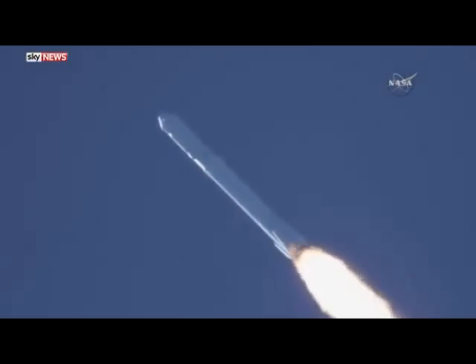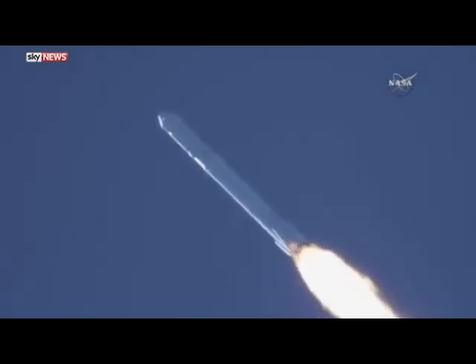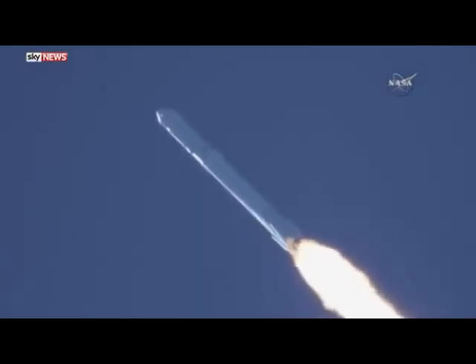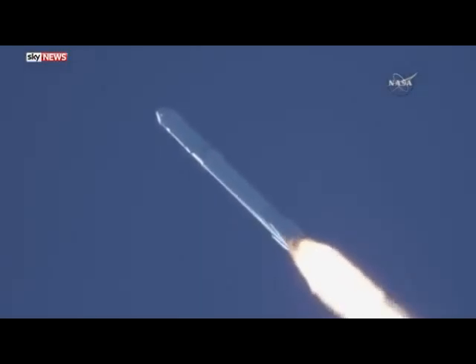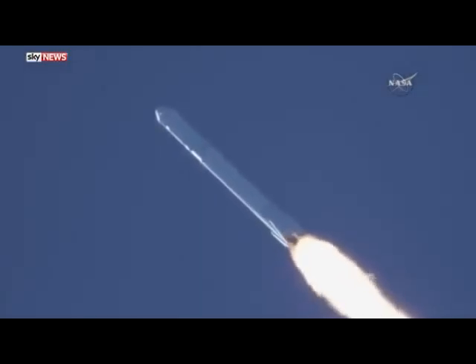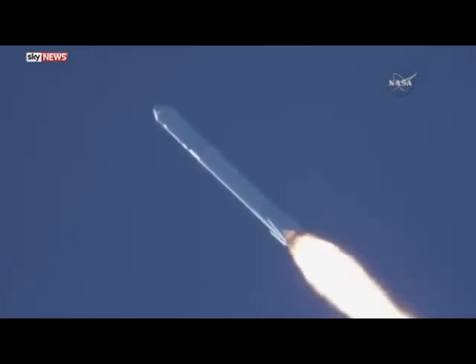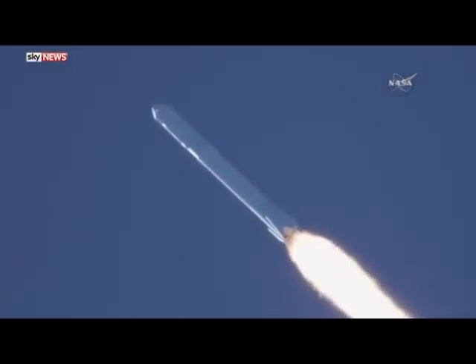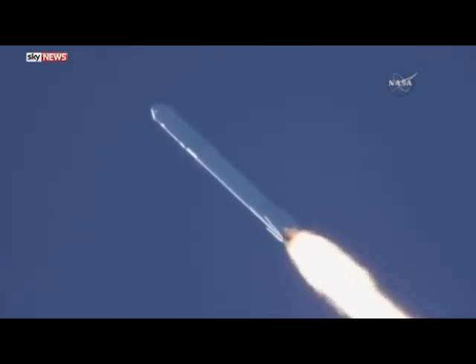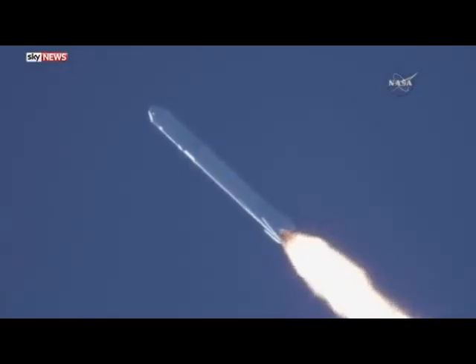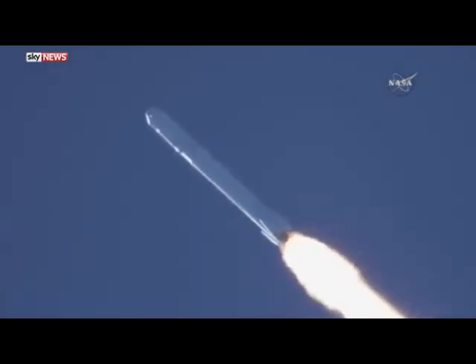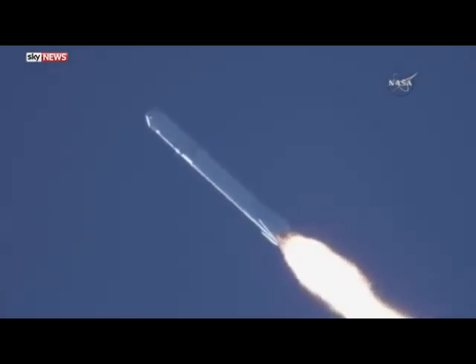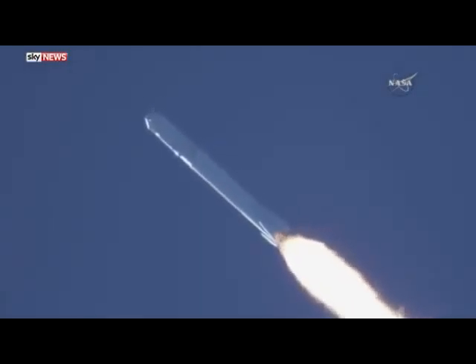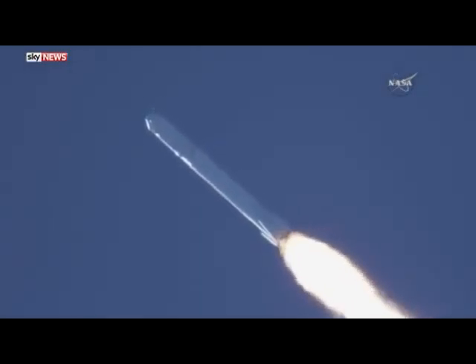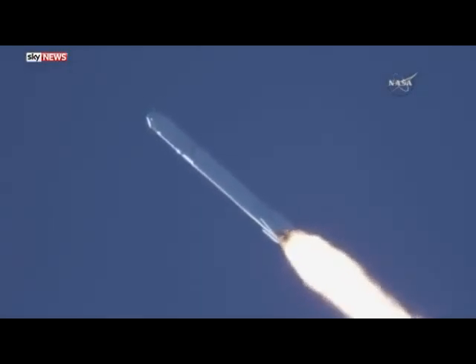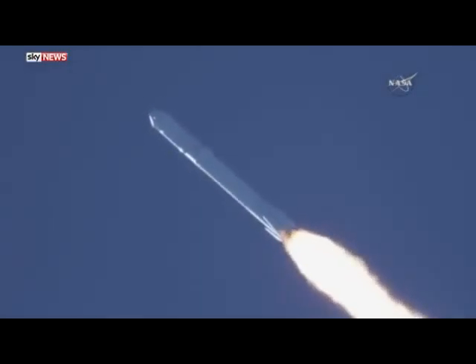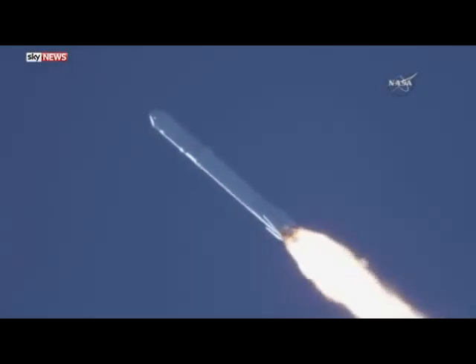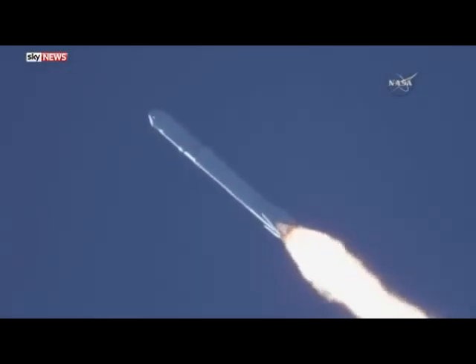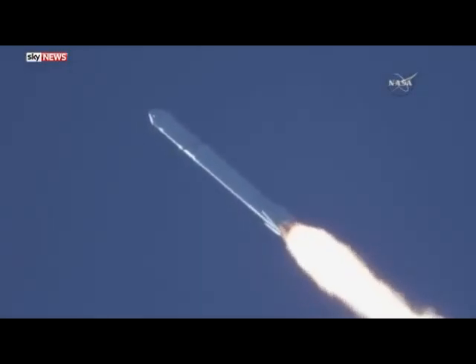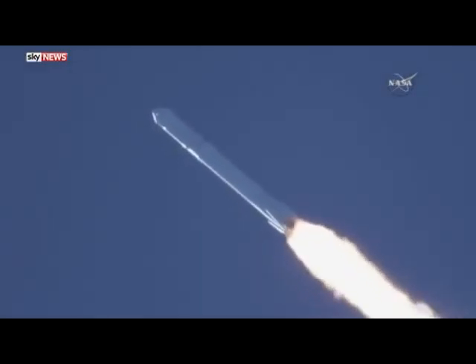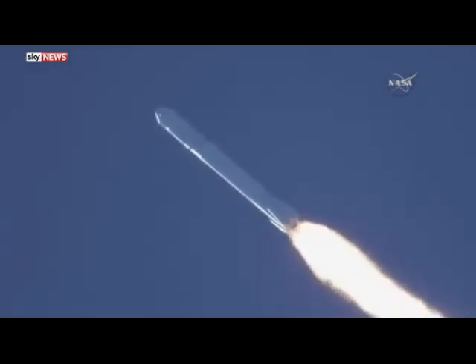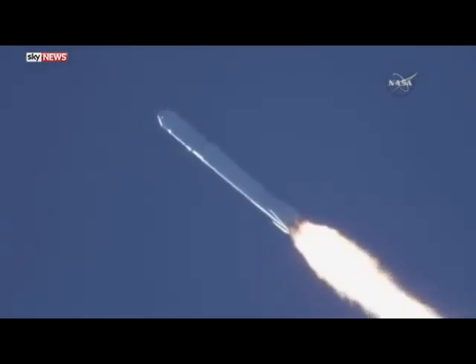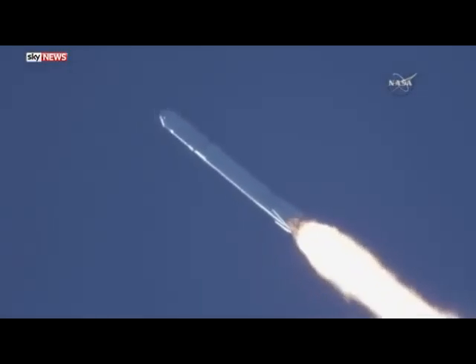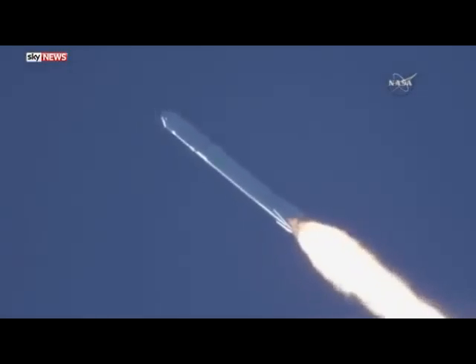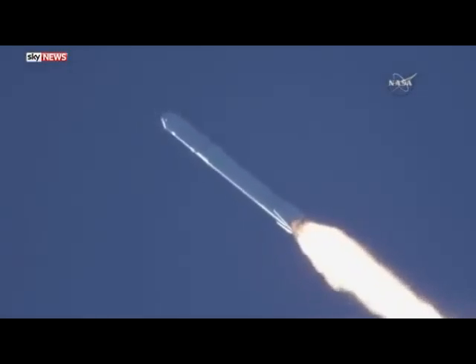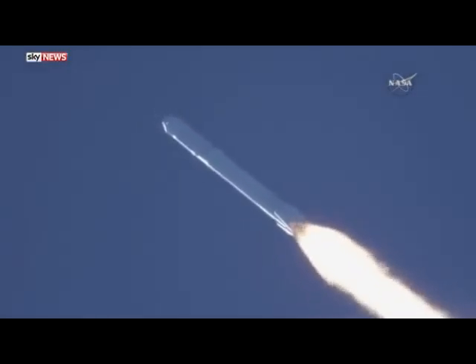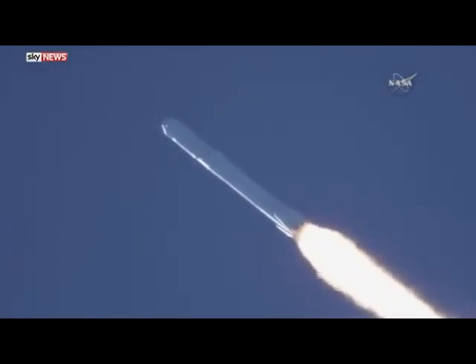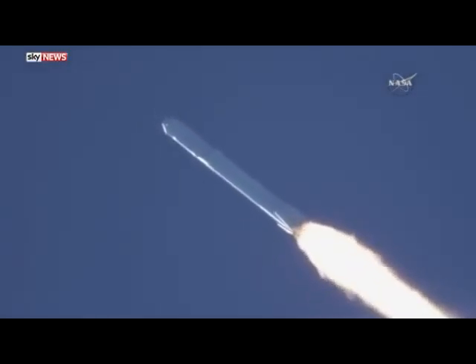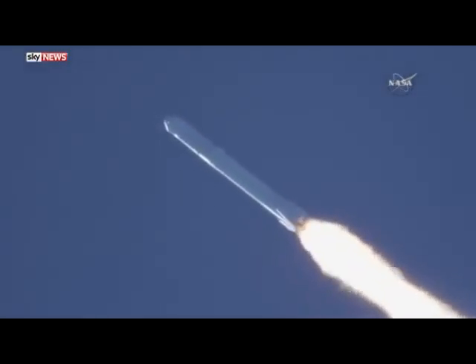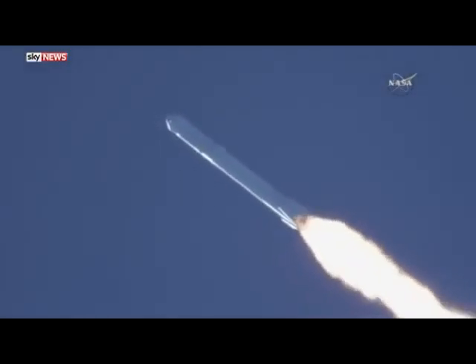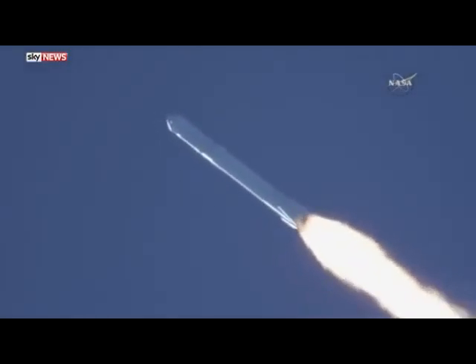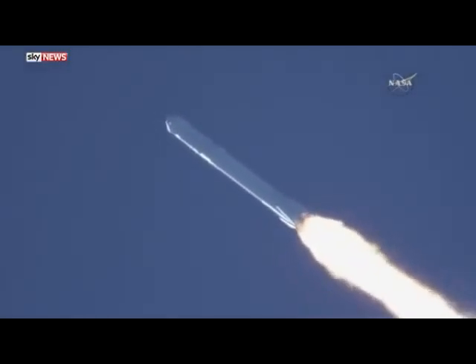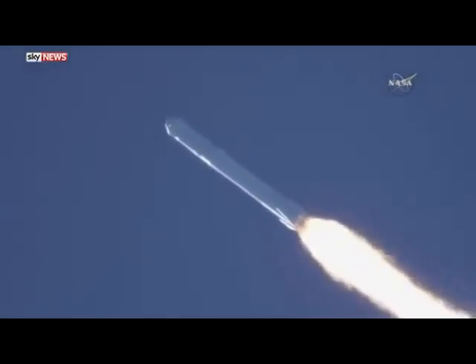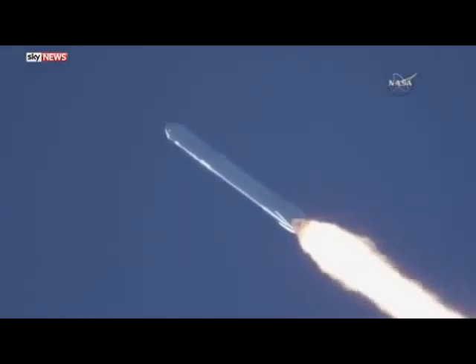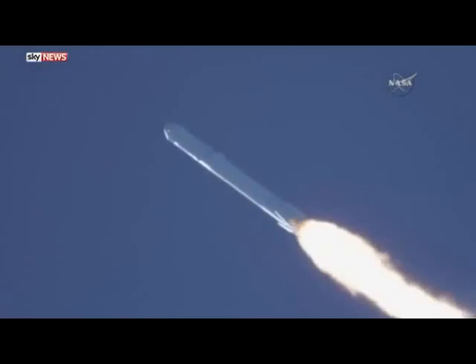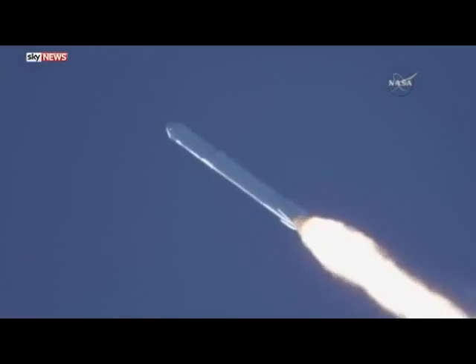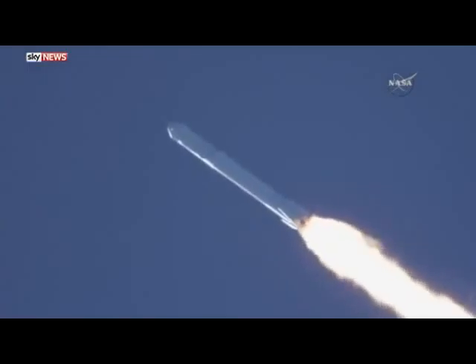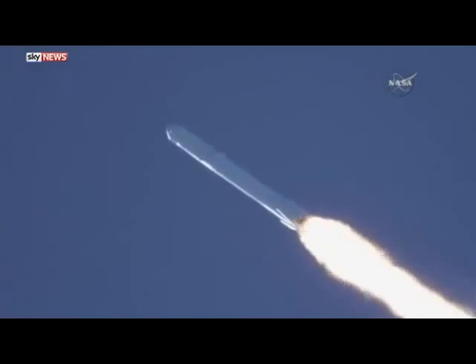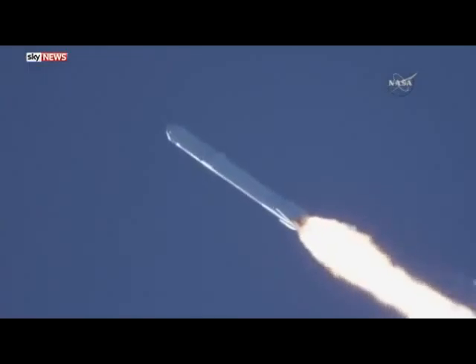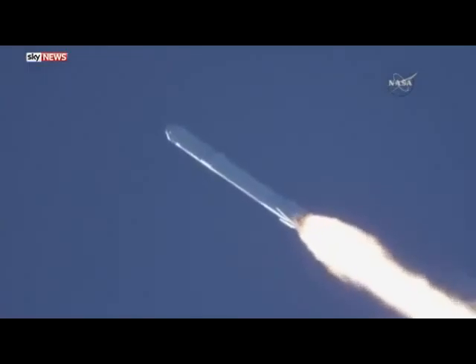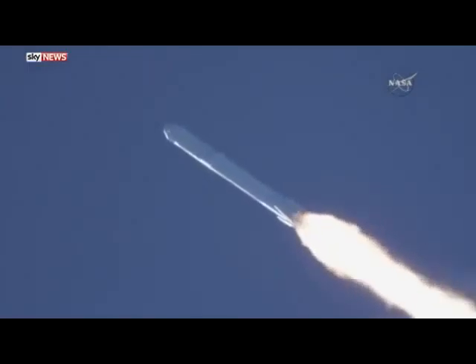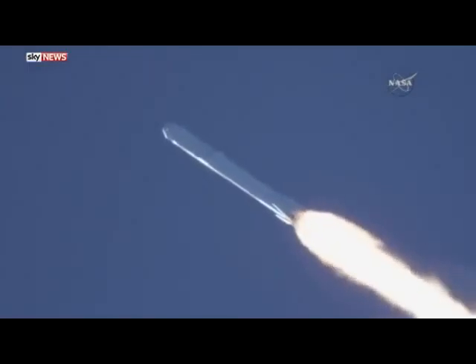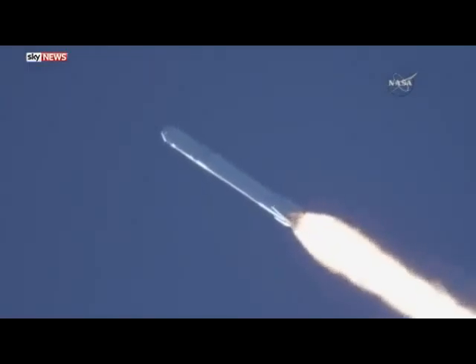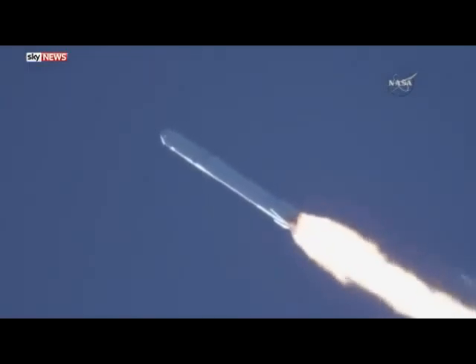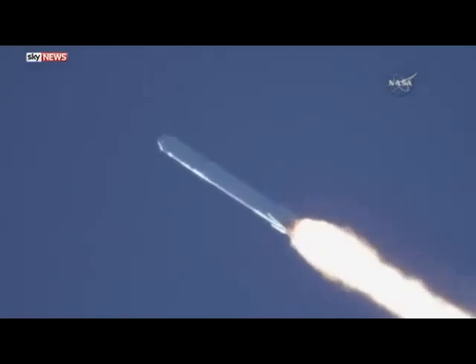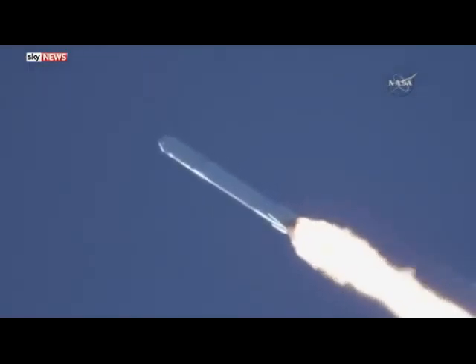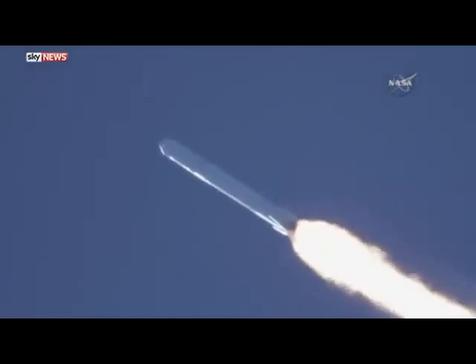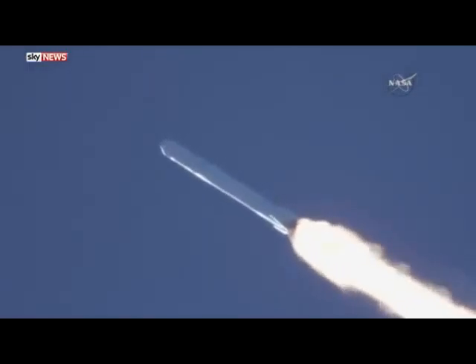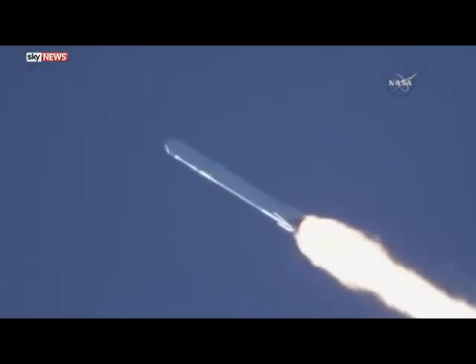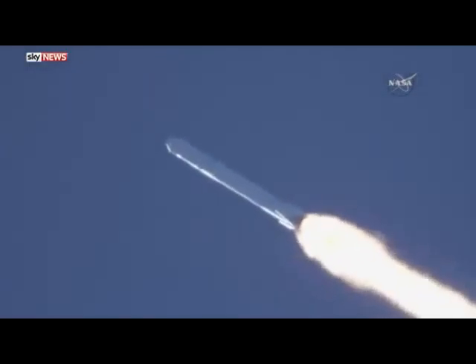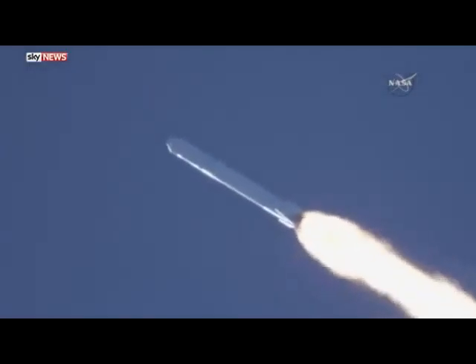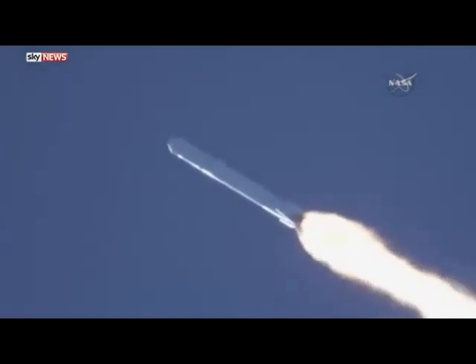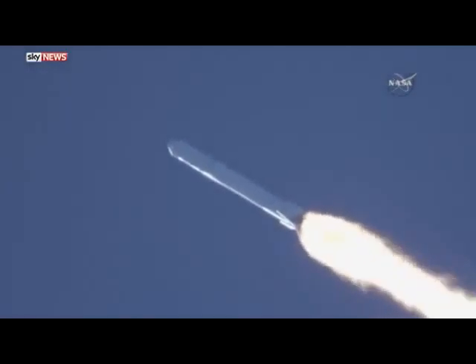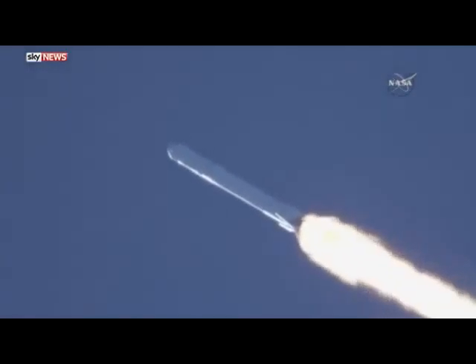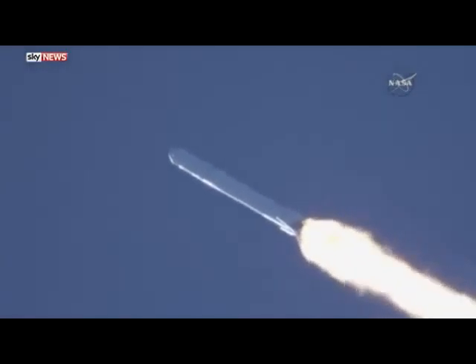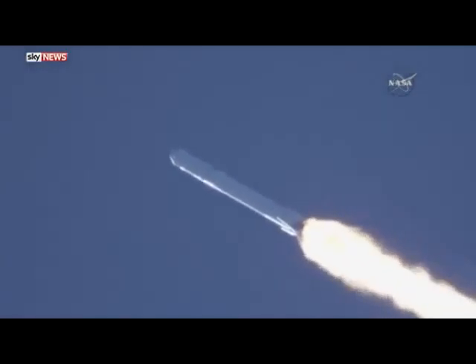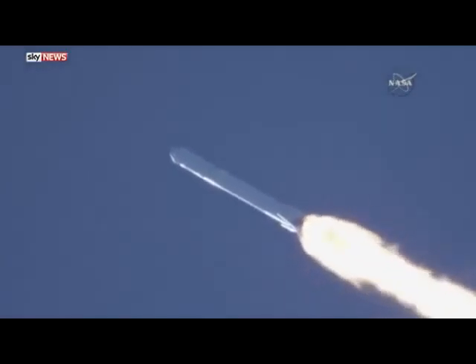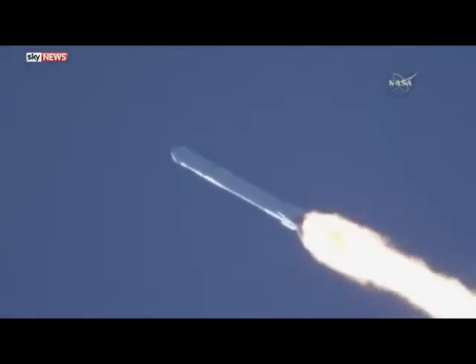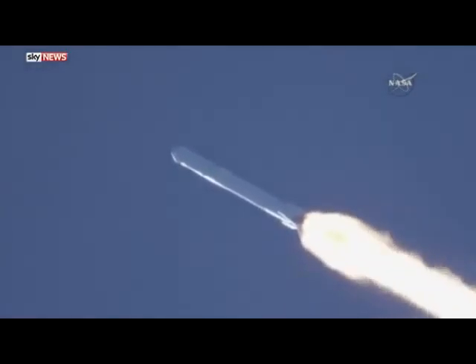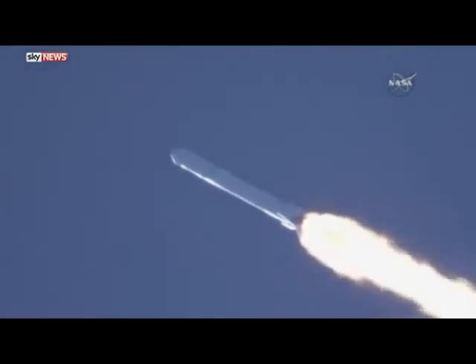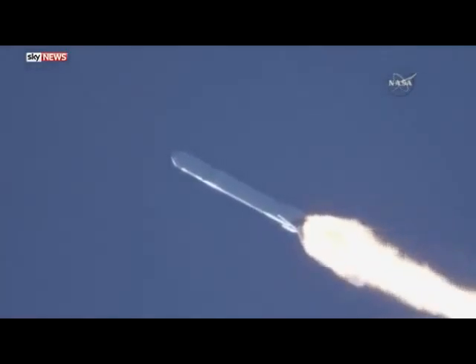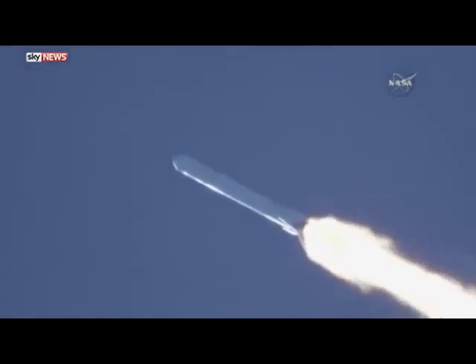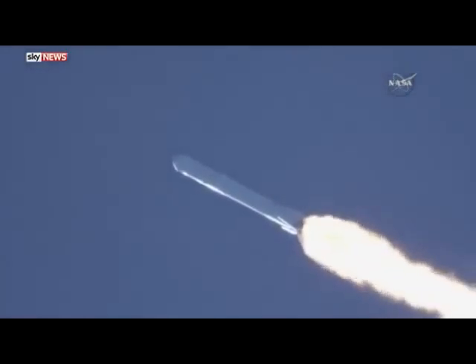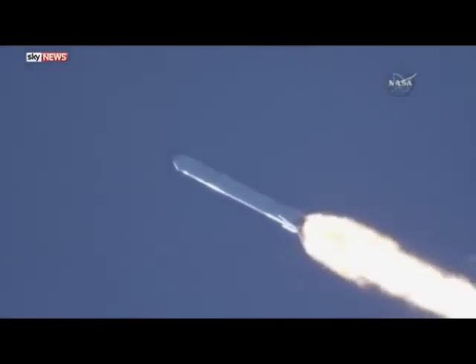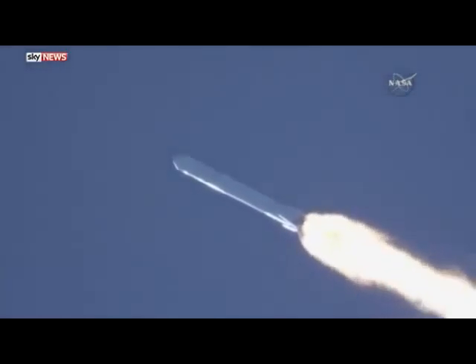Recovery drone ship has AOS. Vehicle's reached maximum aerodynamic pressure. Stage one propulsion is still nominal.